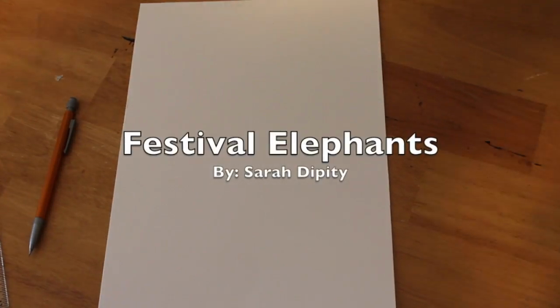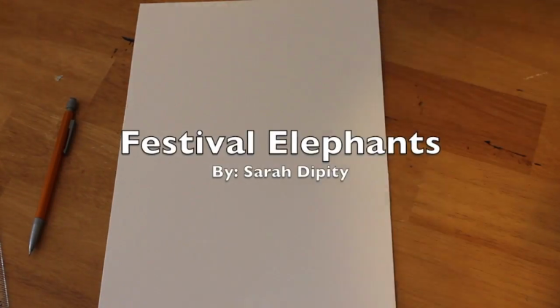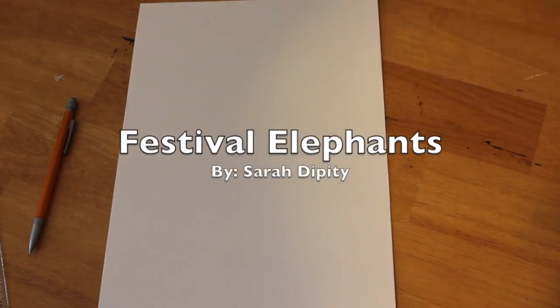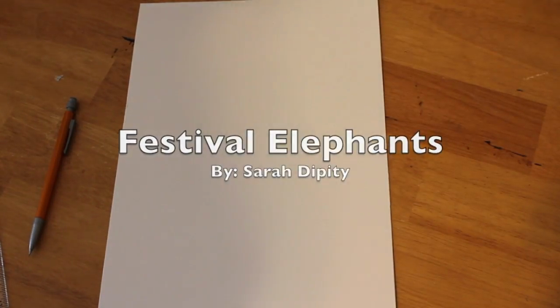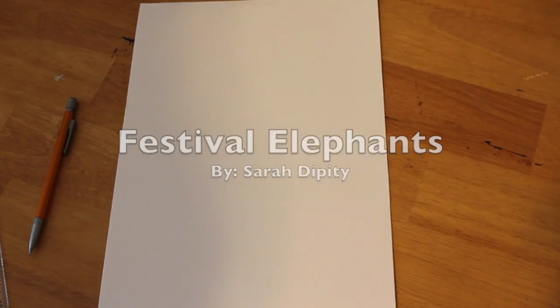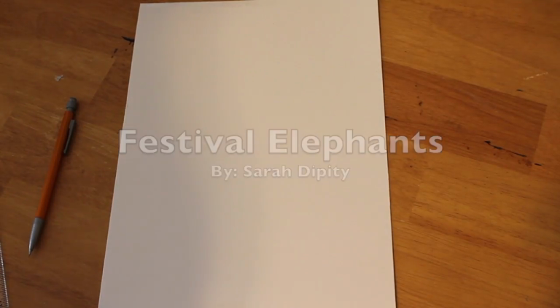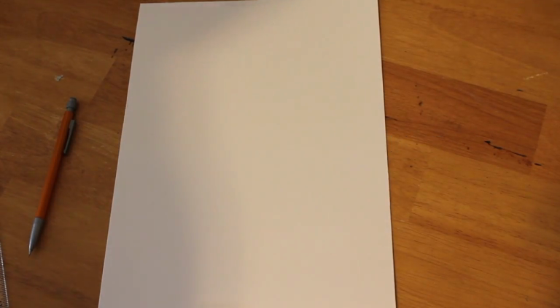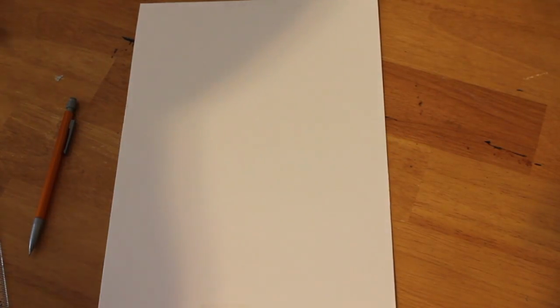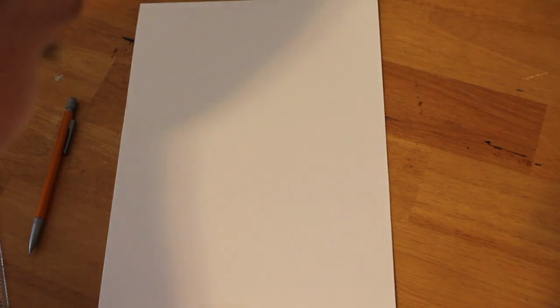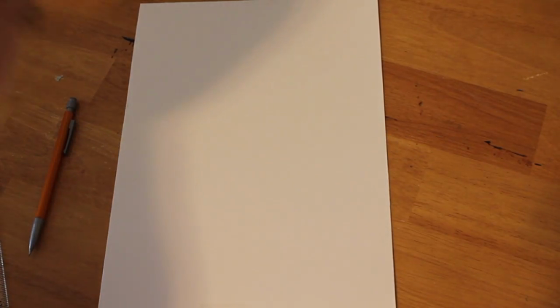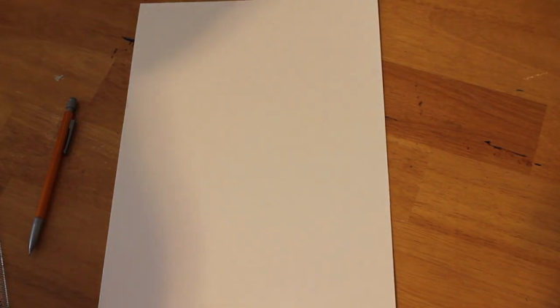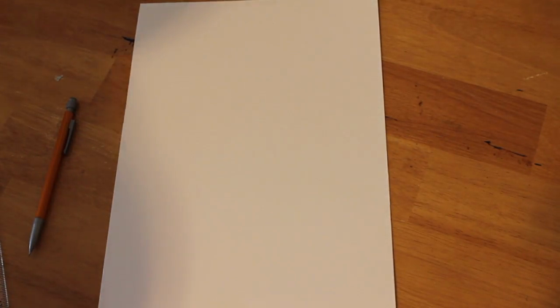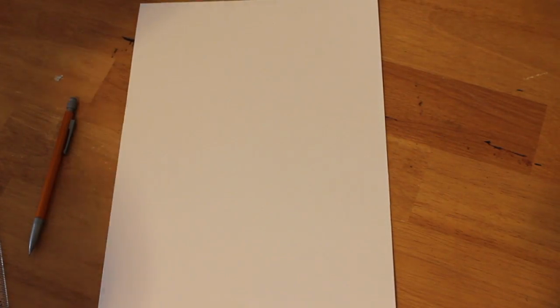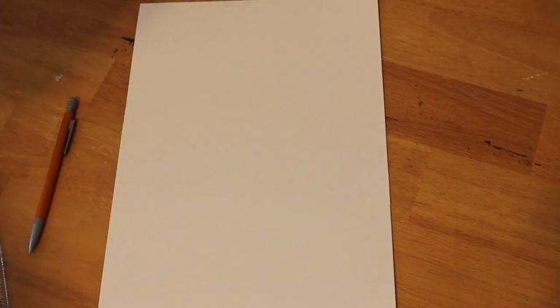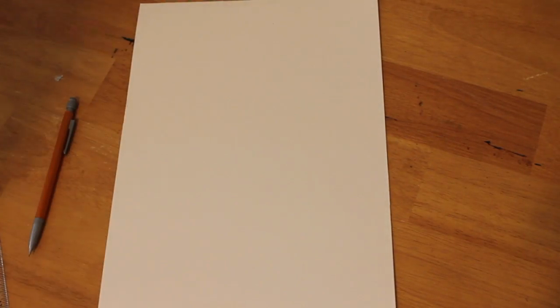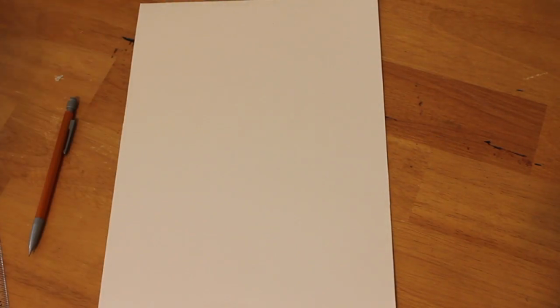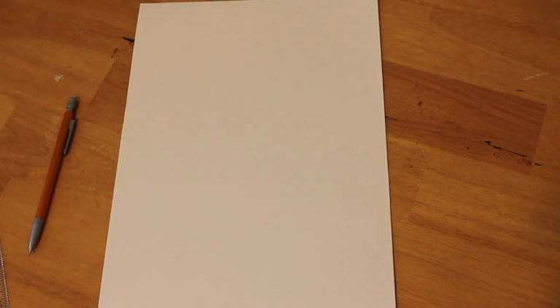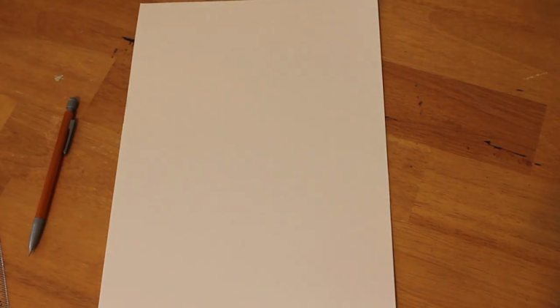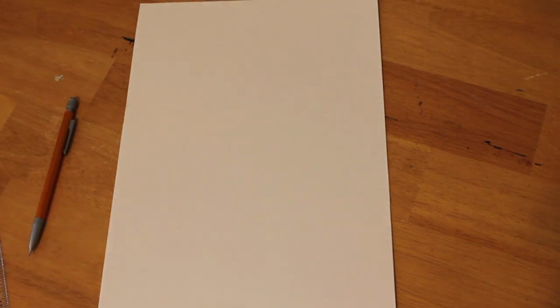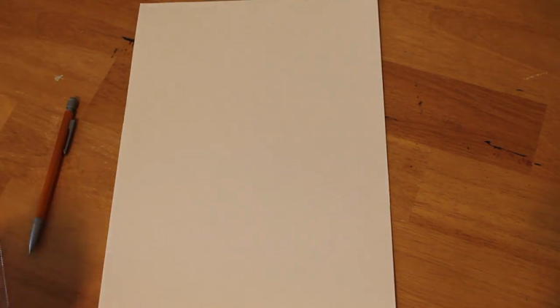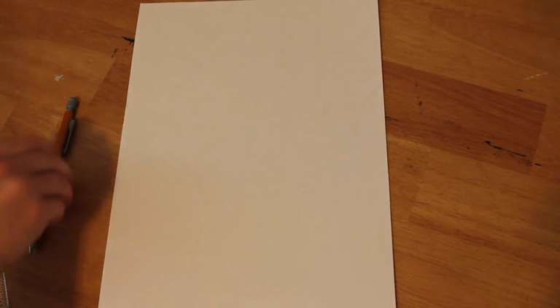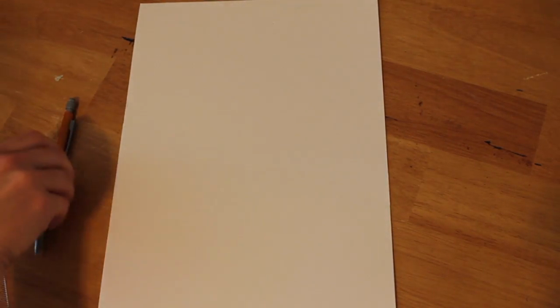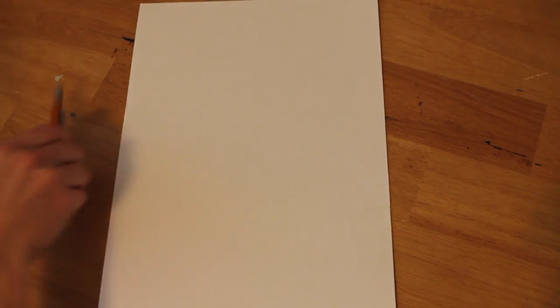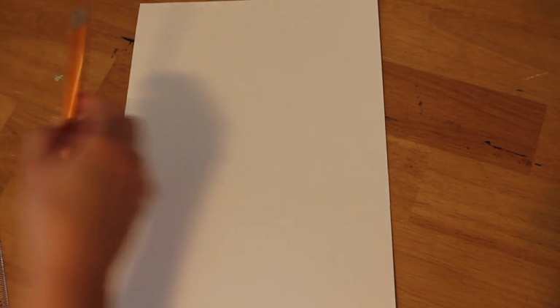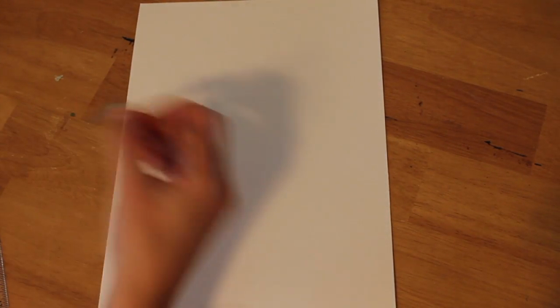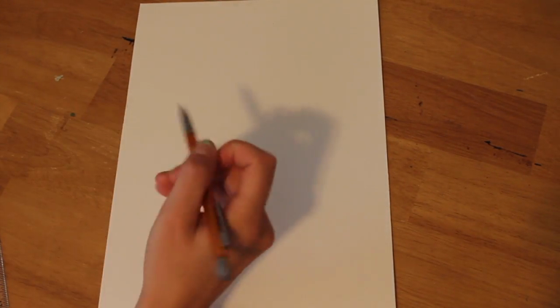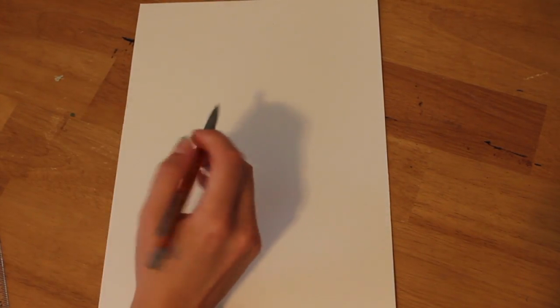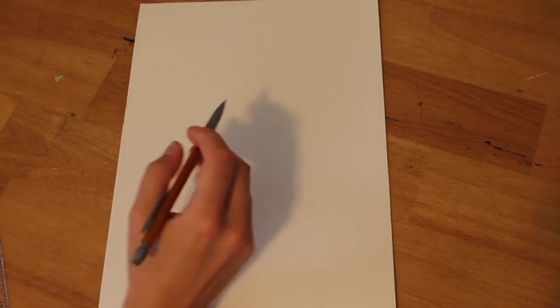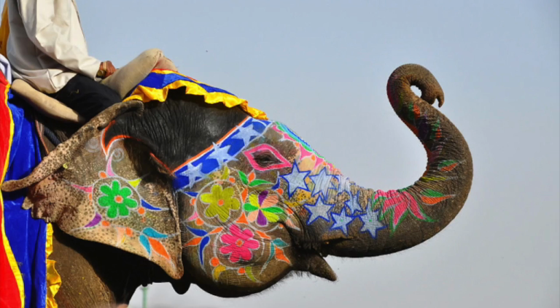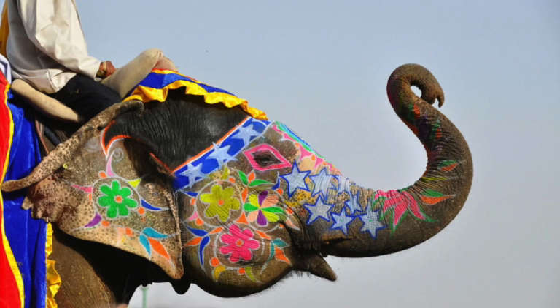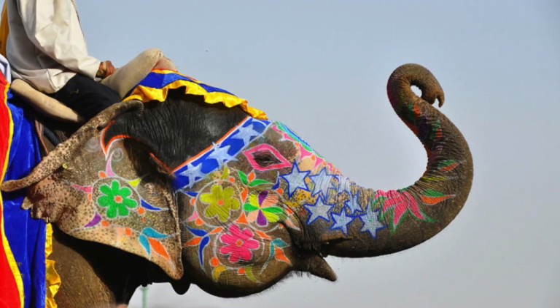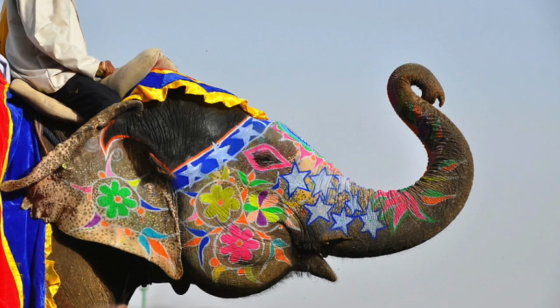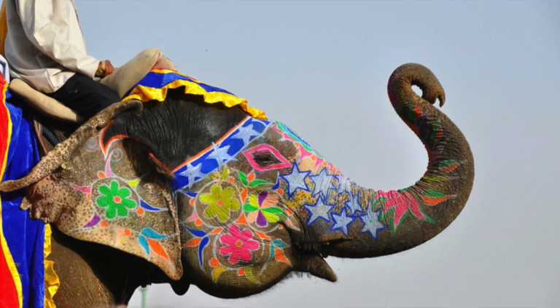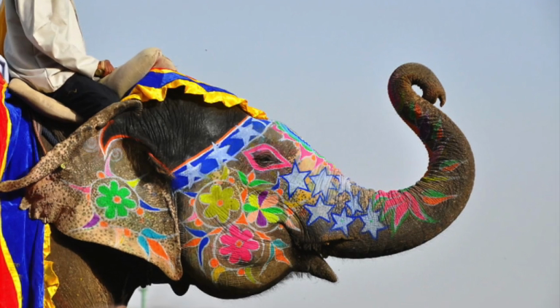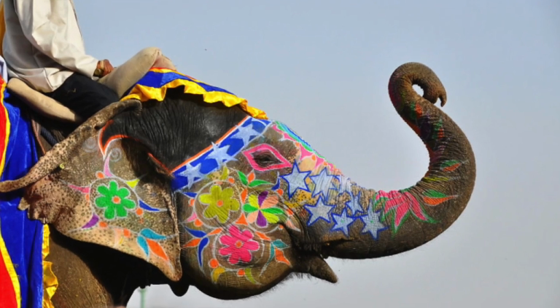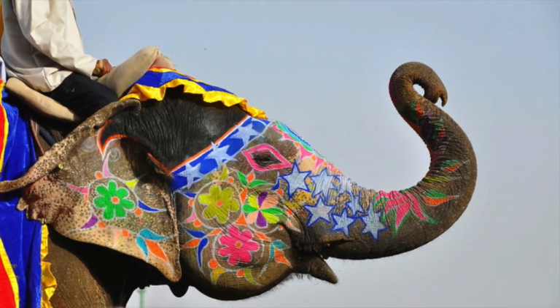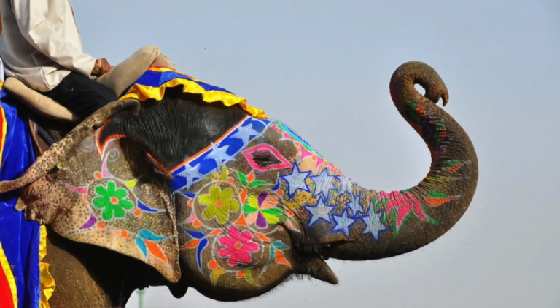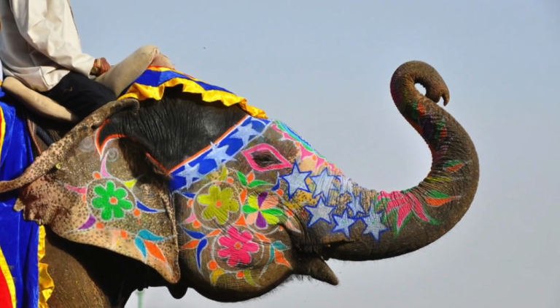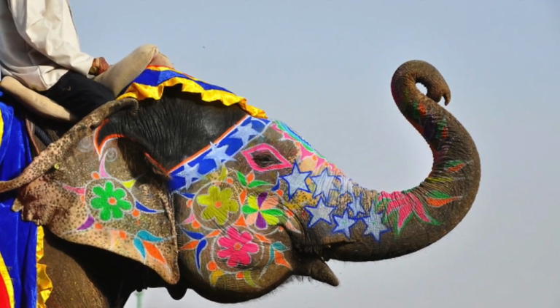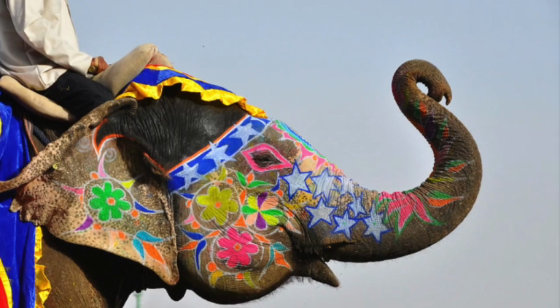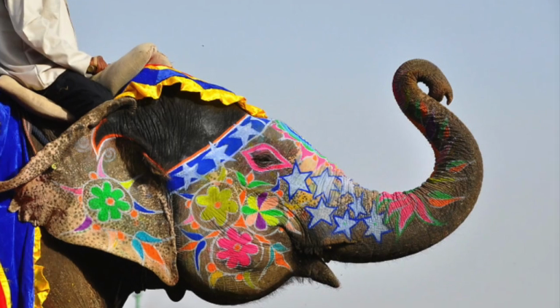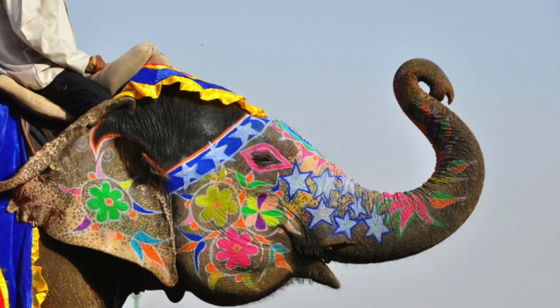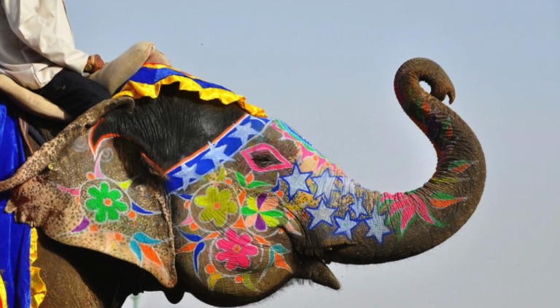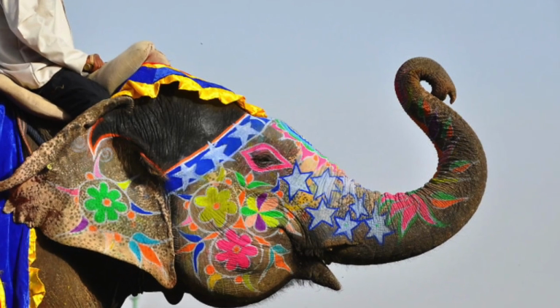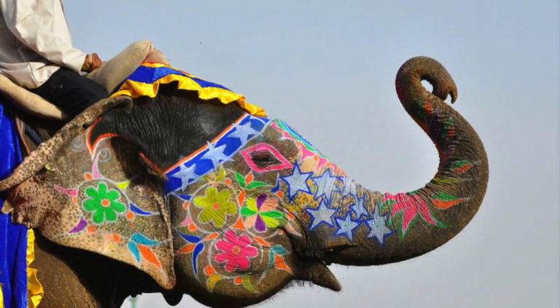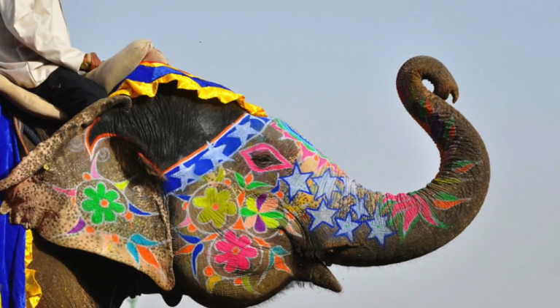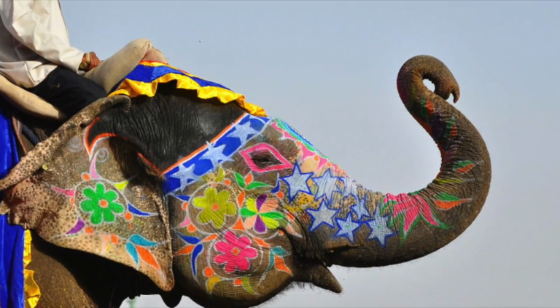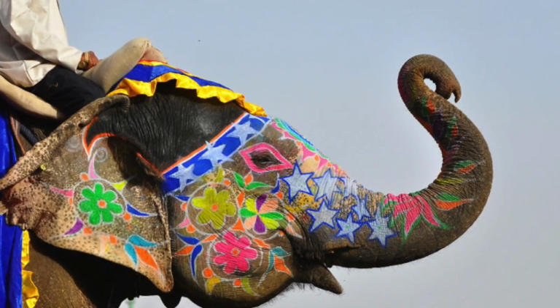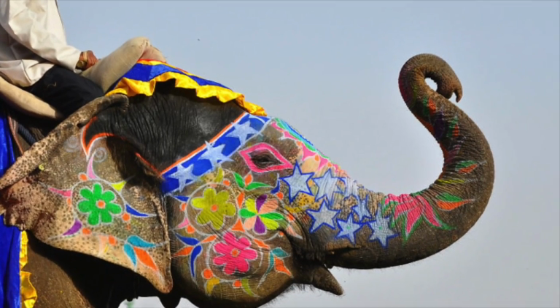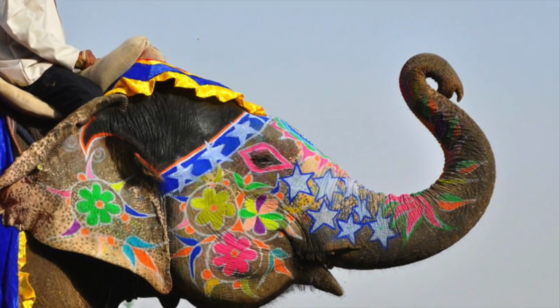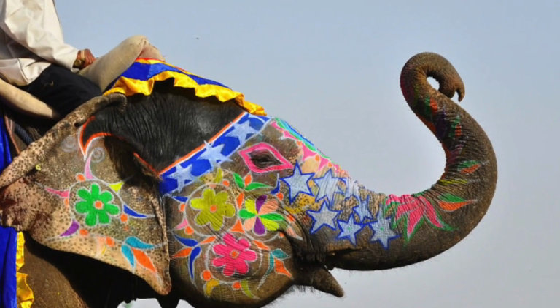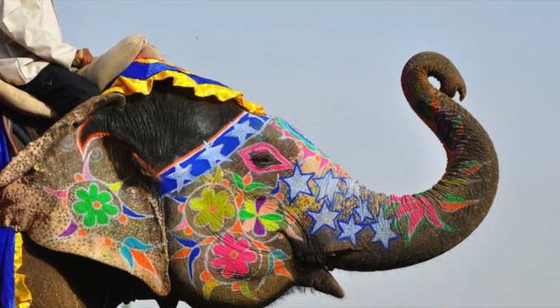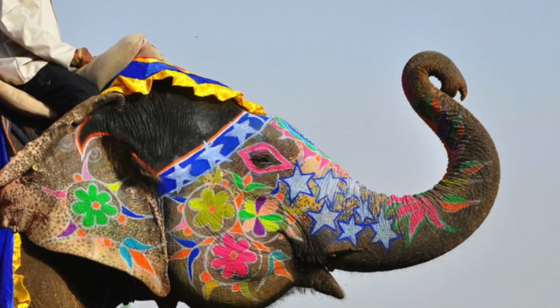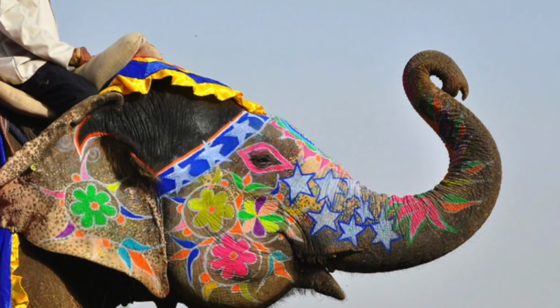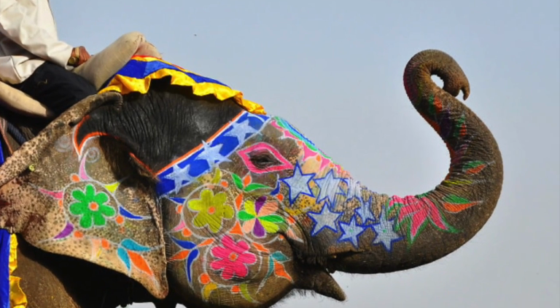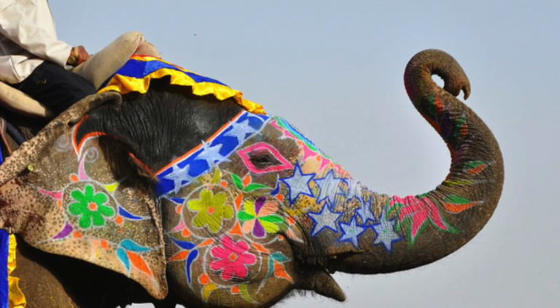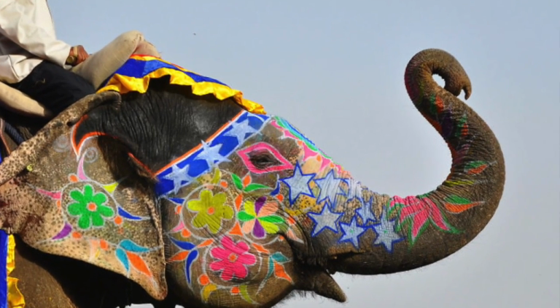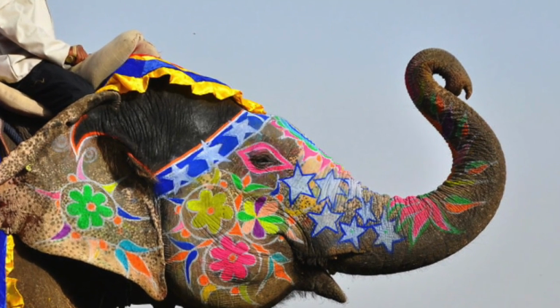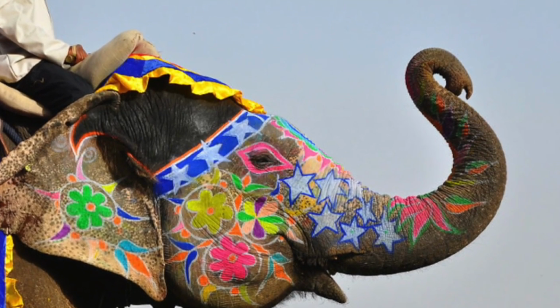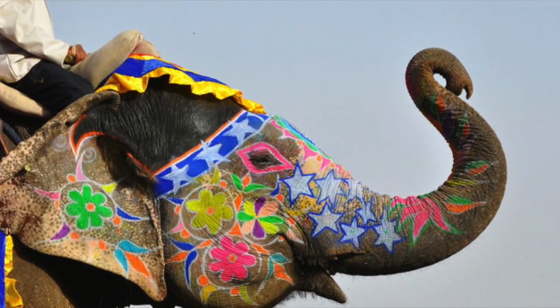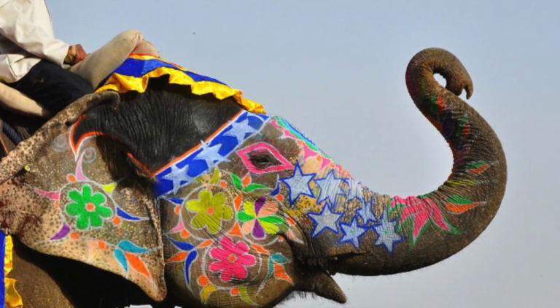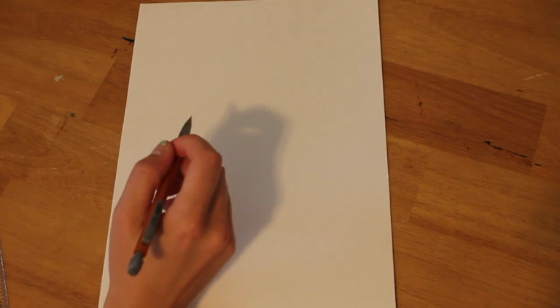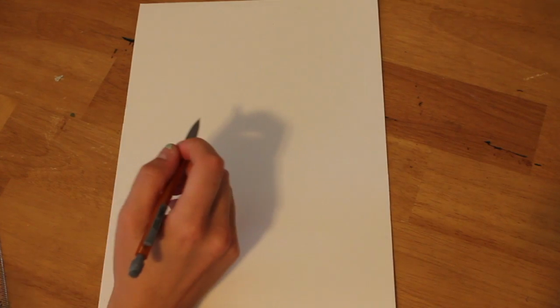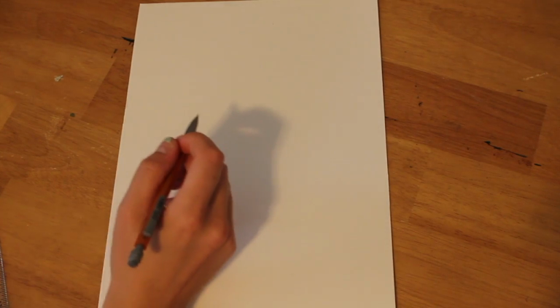Hello, this is Sarah Dippity, and today we are going to be drawing festival elephants. Here's a picture of what they look like, brought to you by ThePlaidZebra.com.